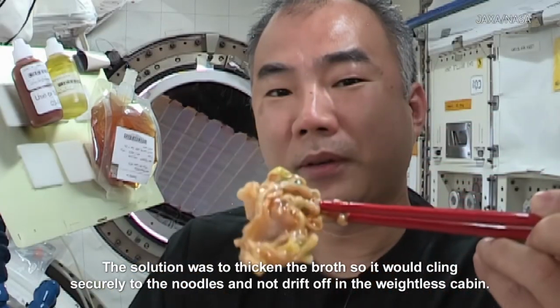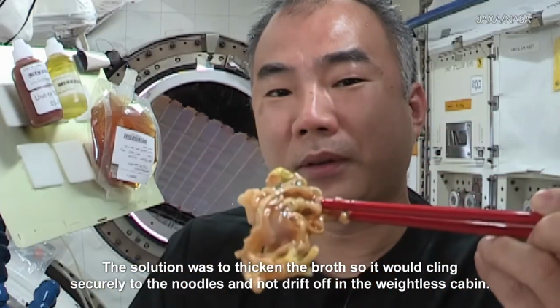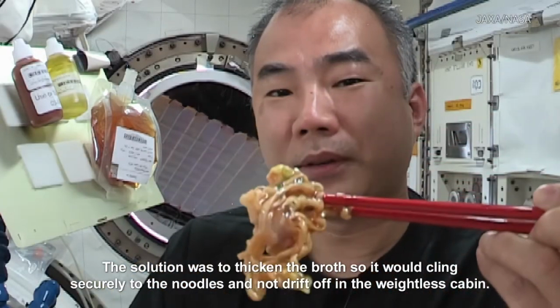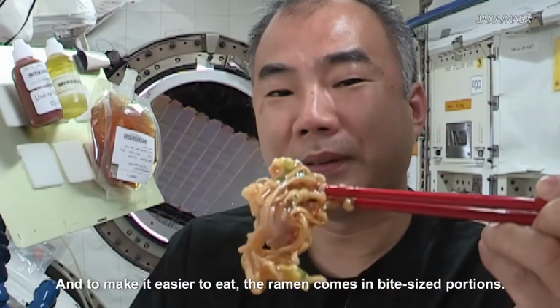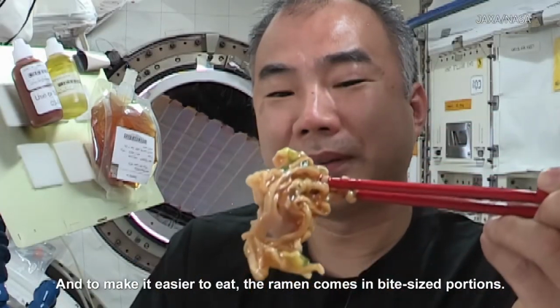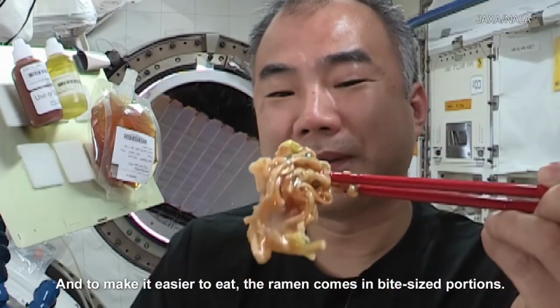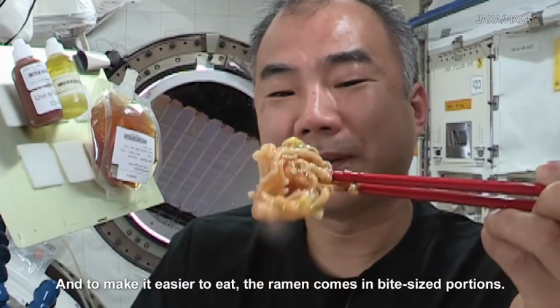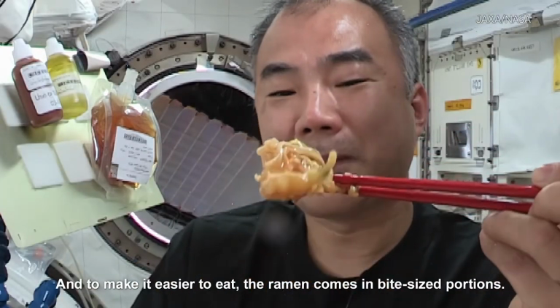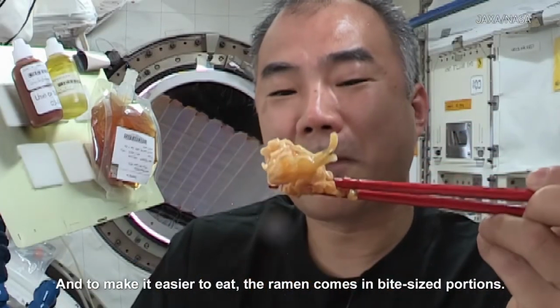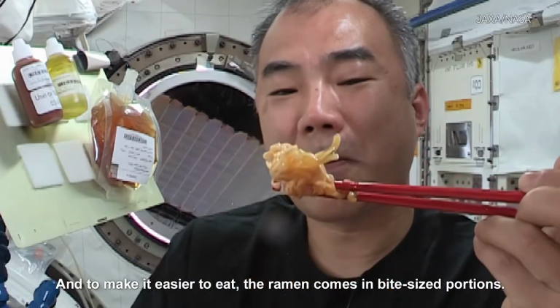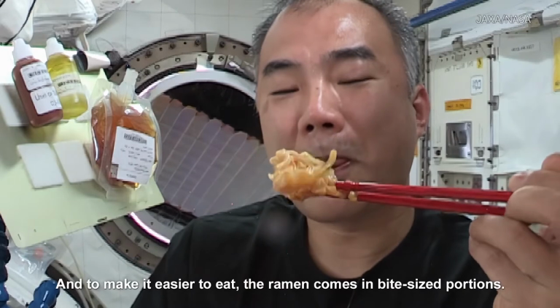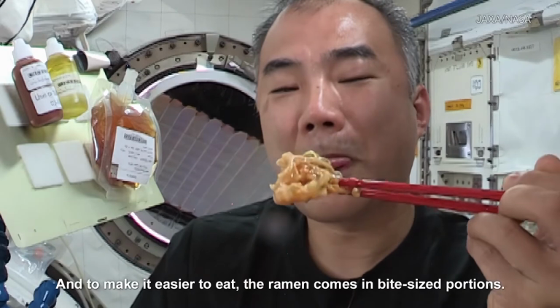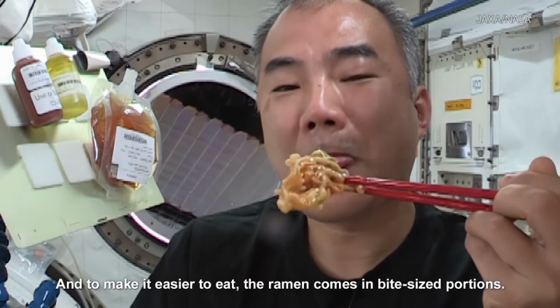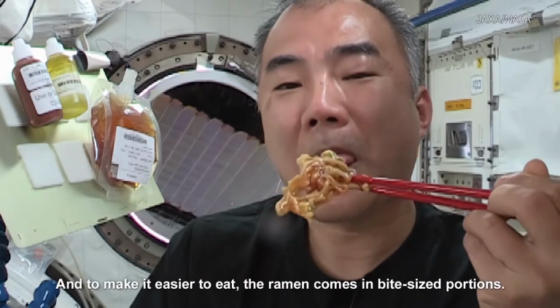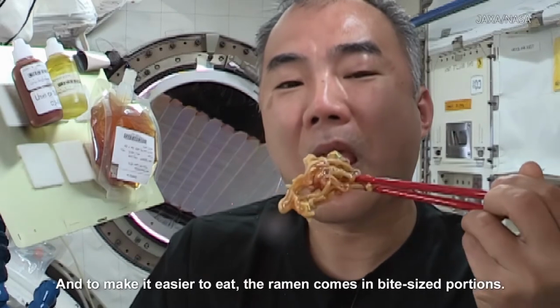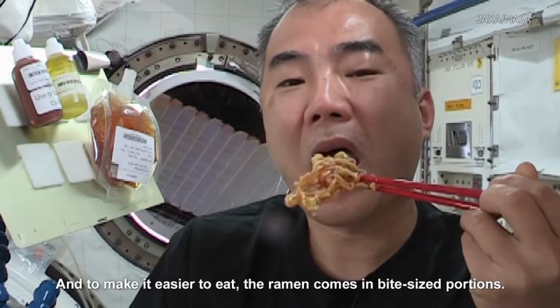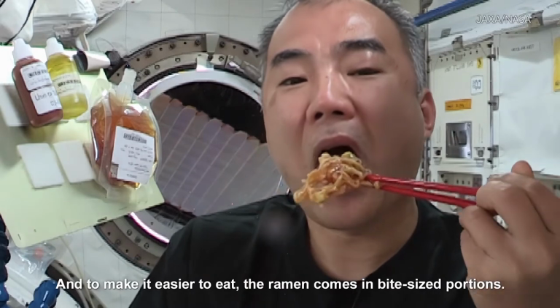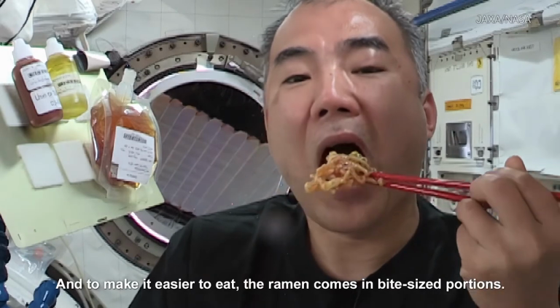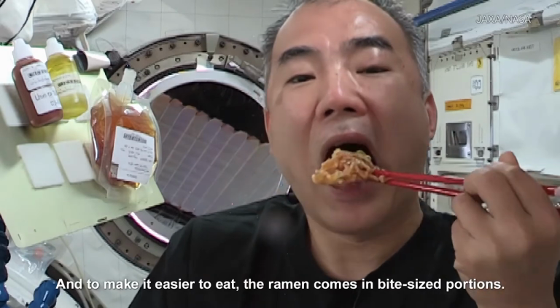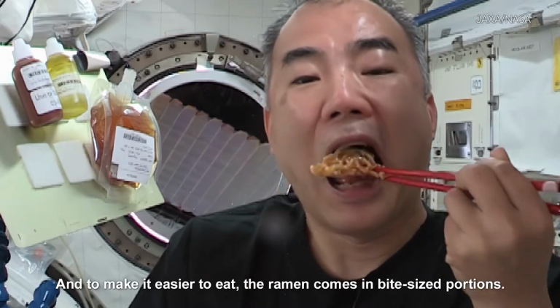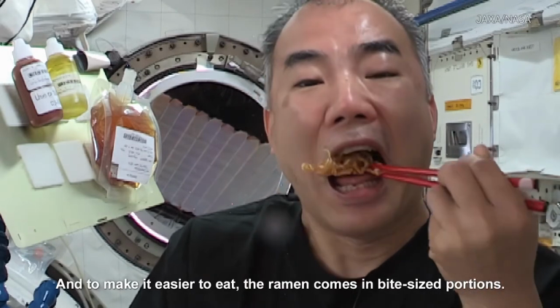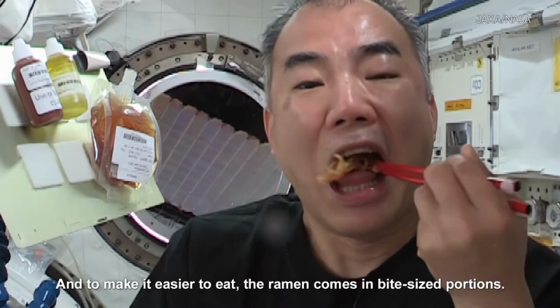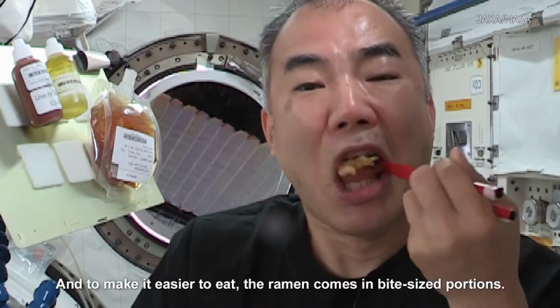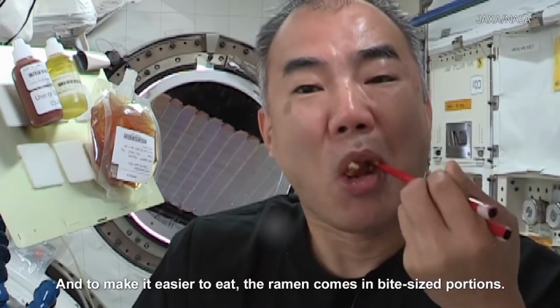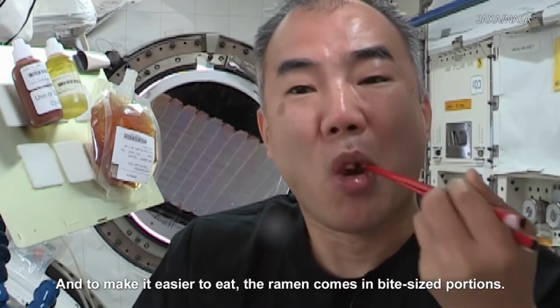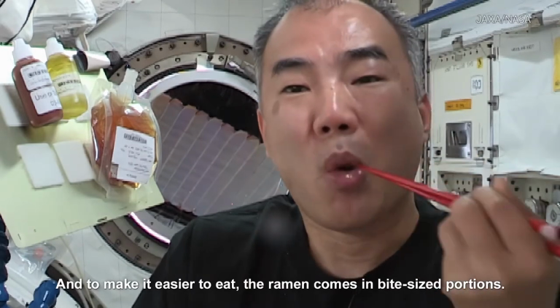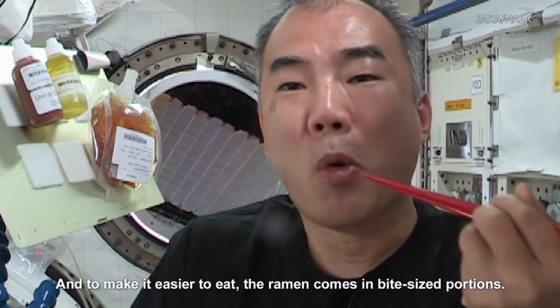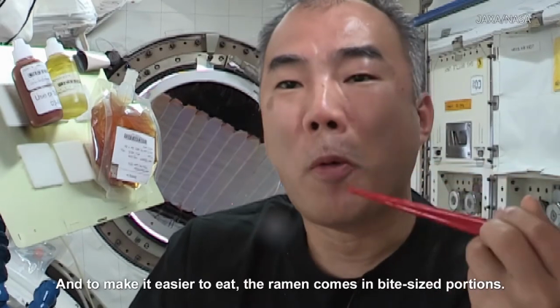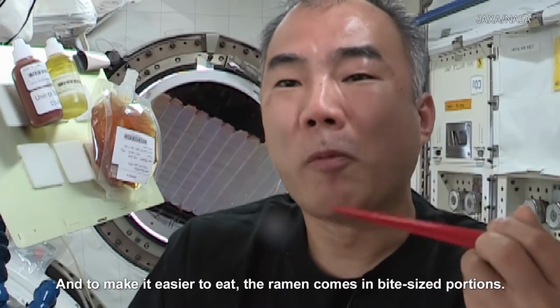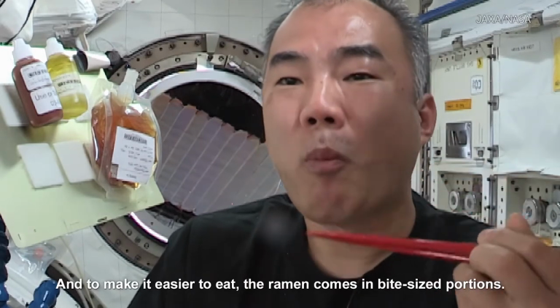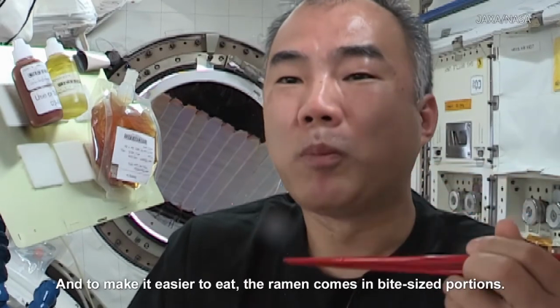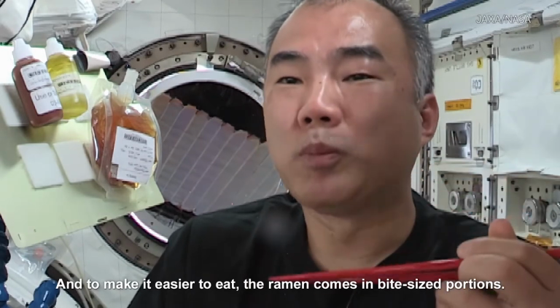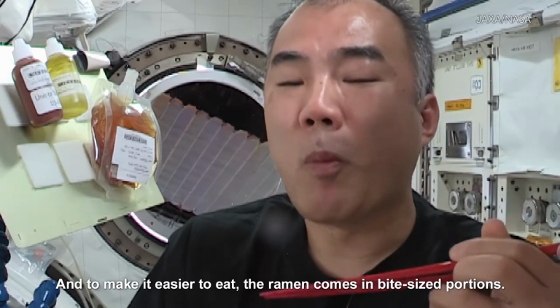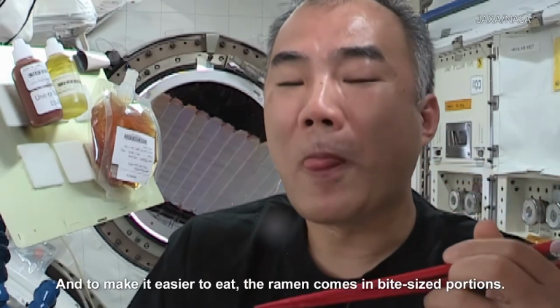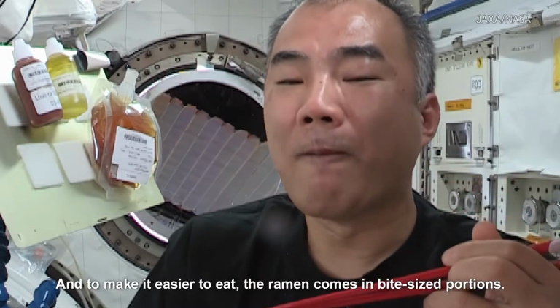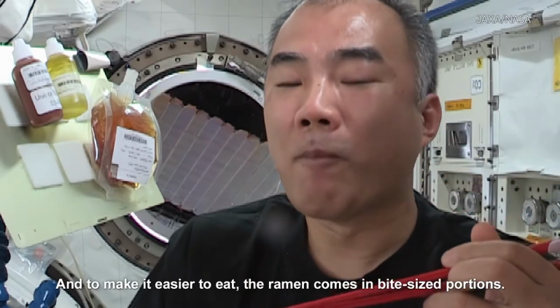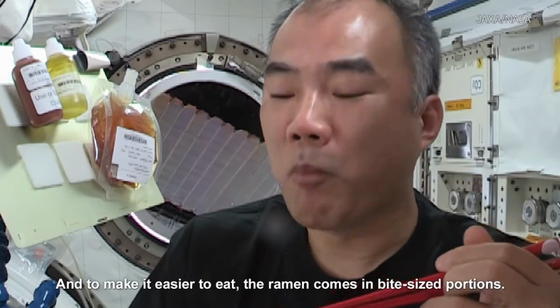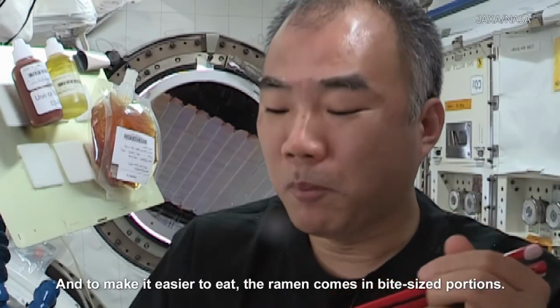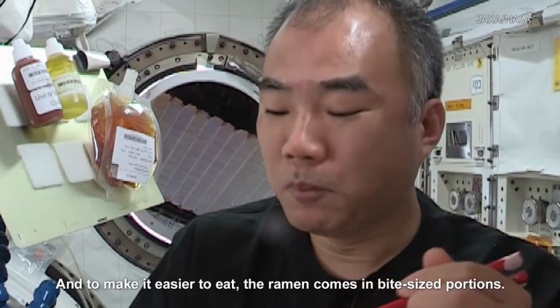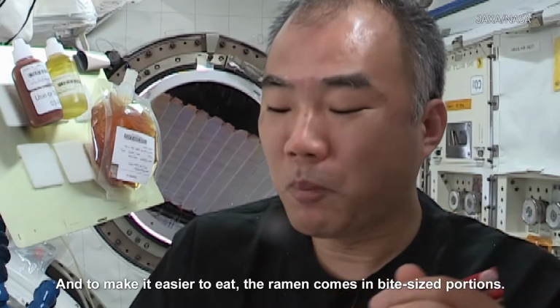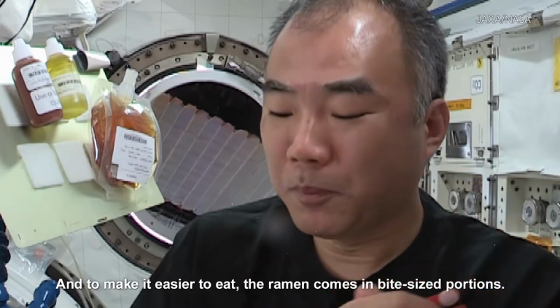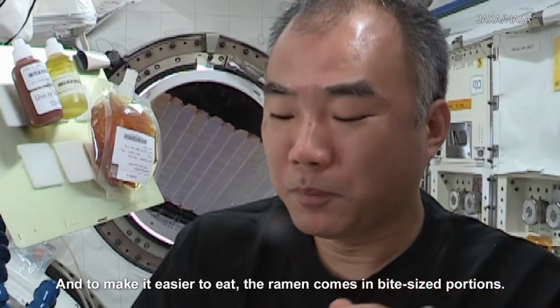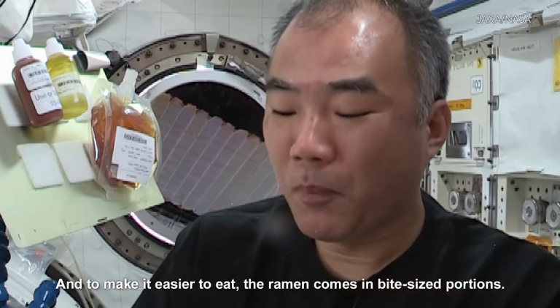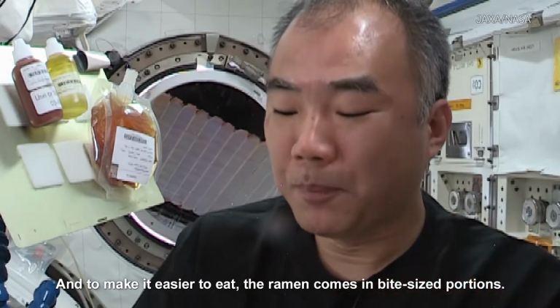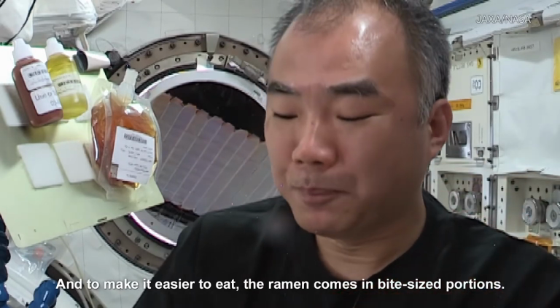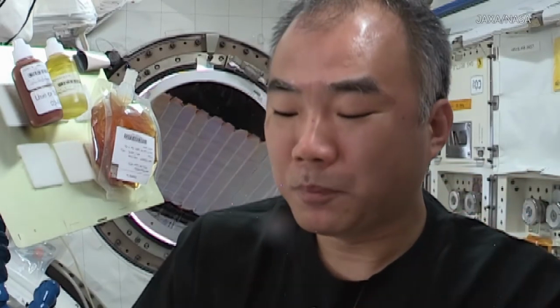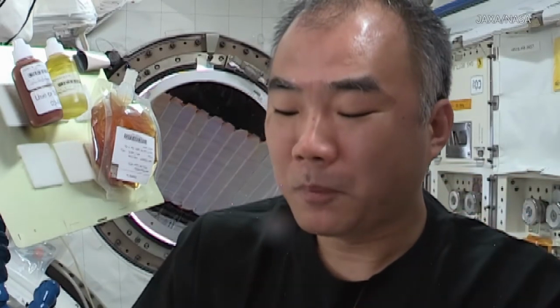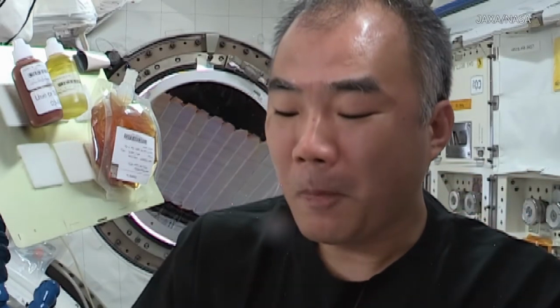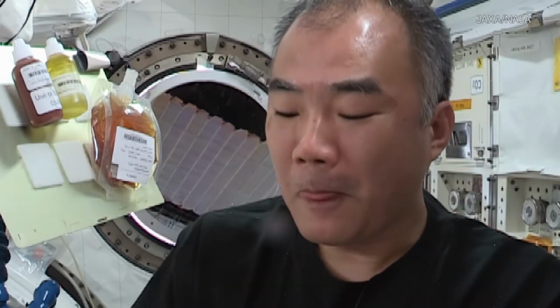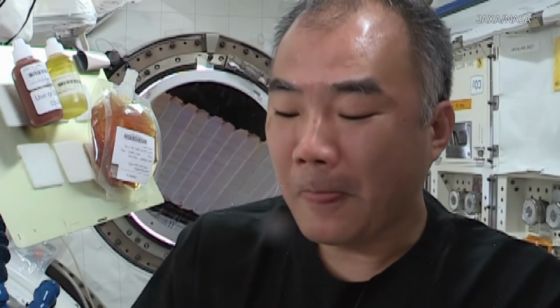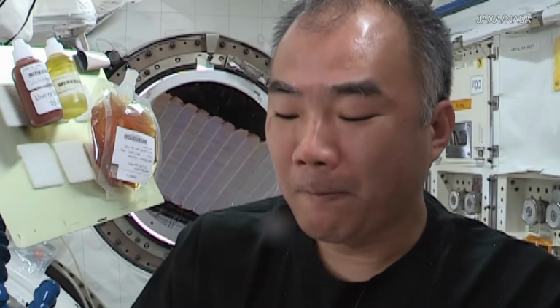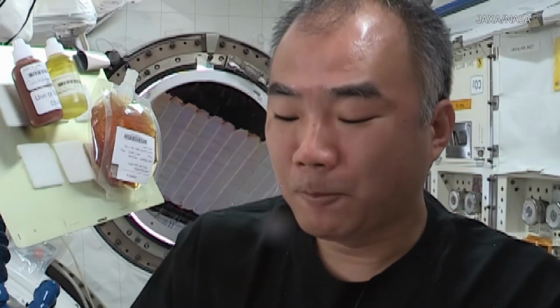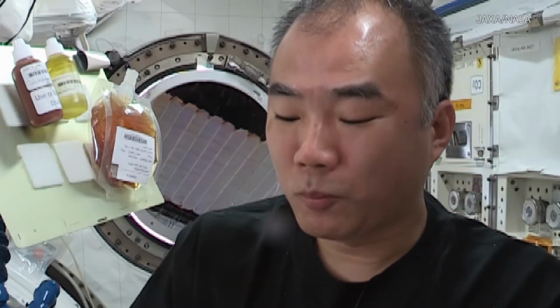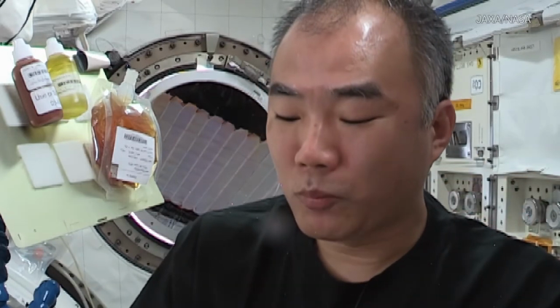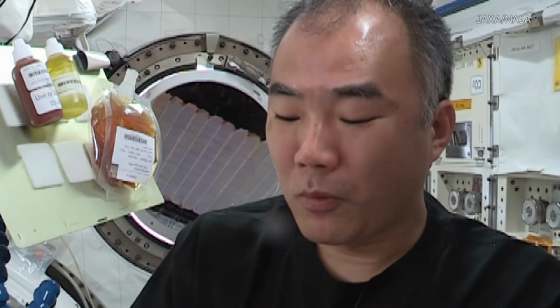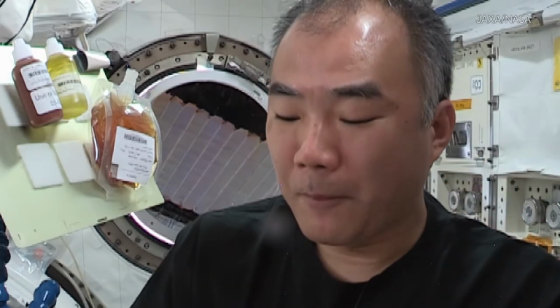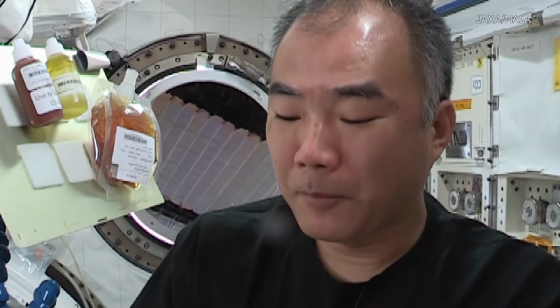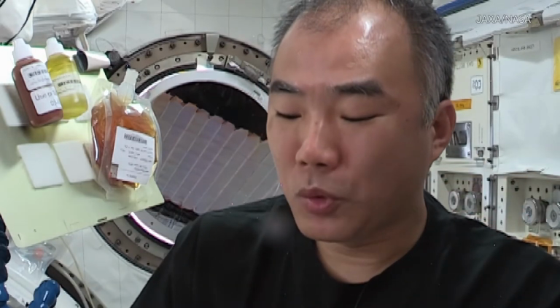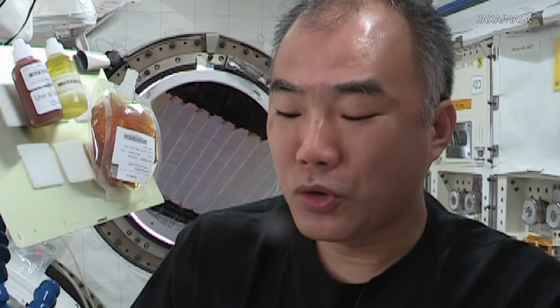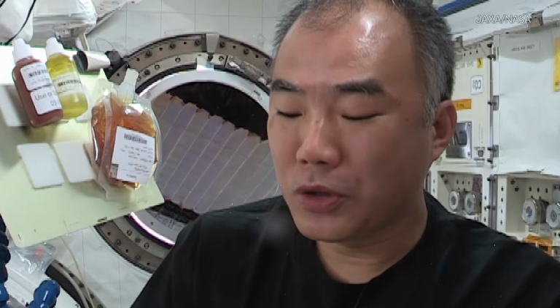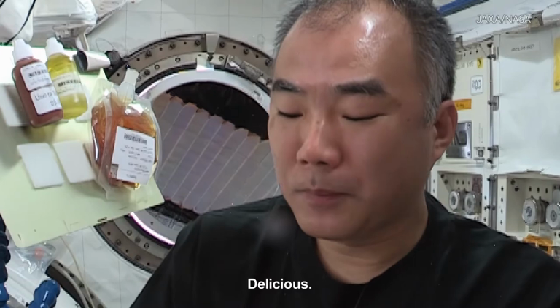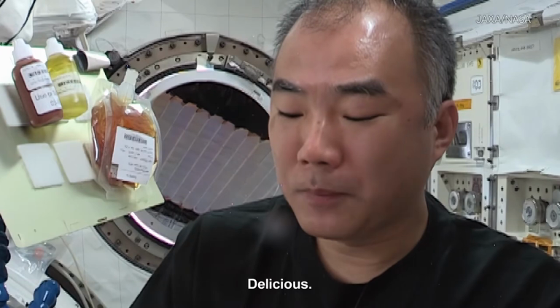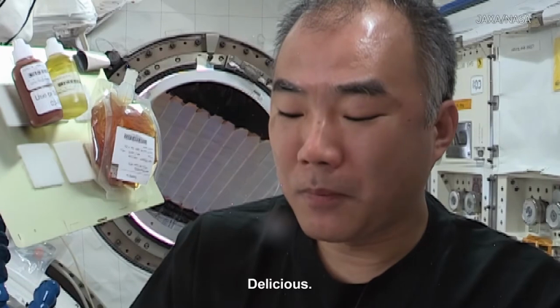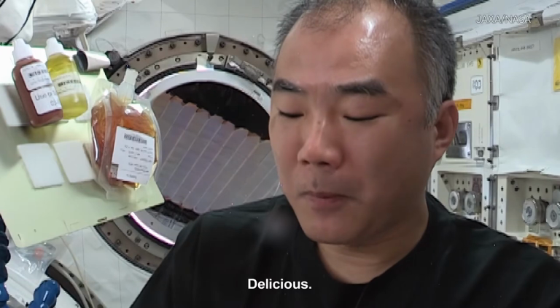And to make it easier to eat, the ramen comes in bite-sized portions. Delicious!